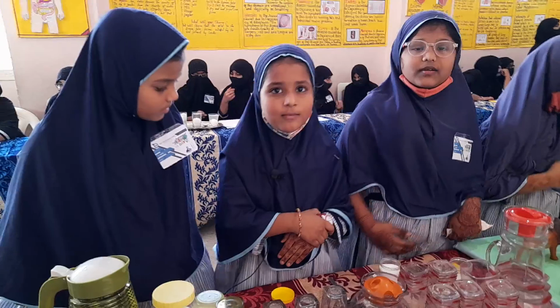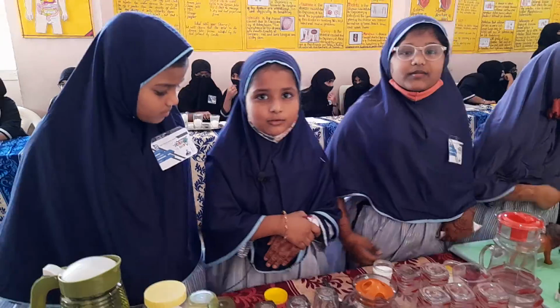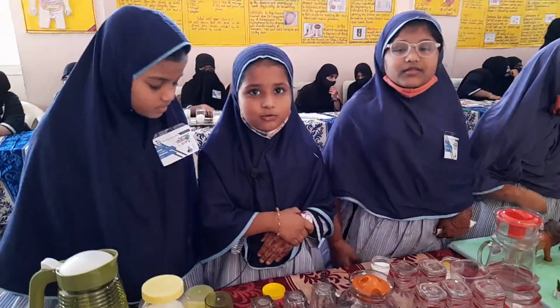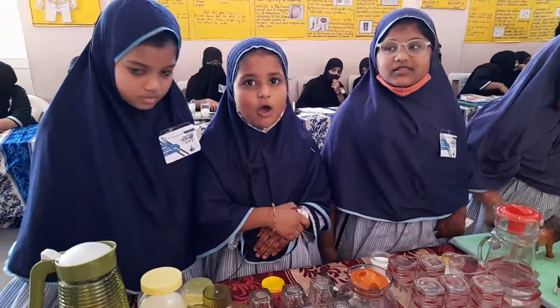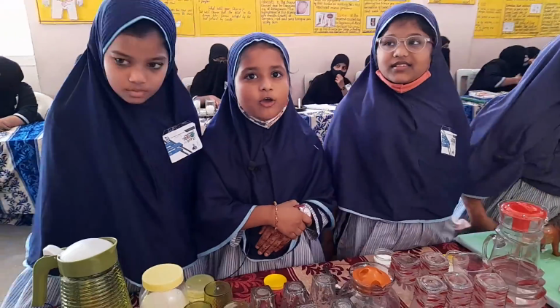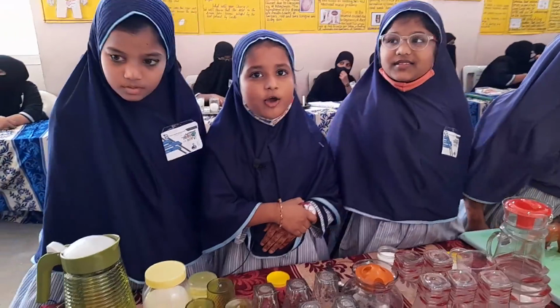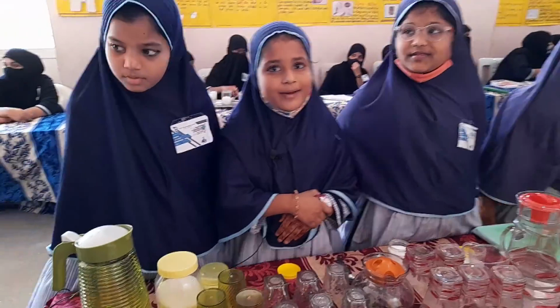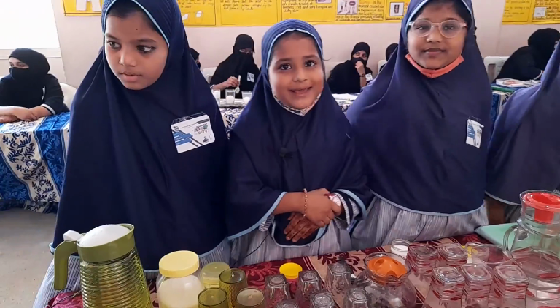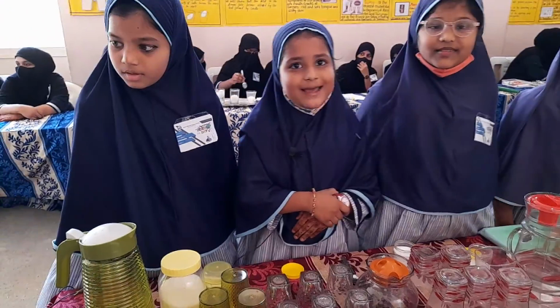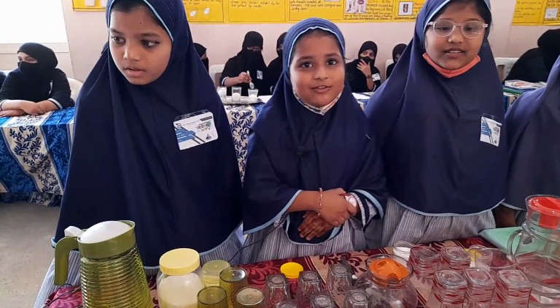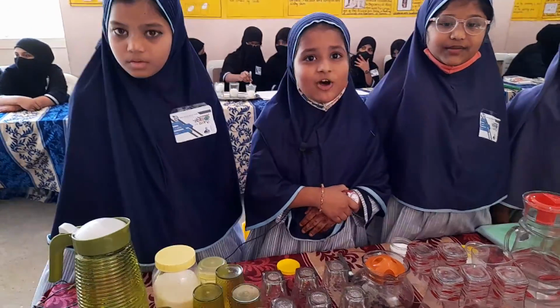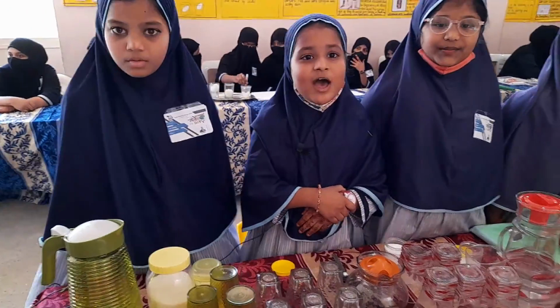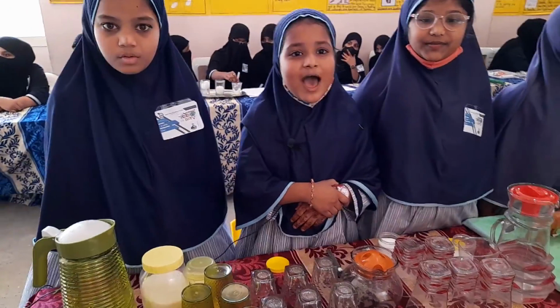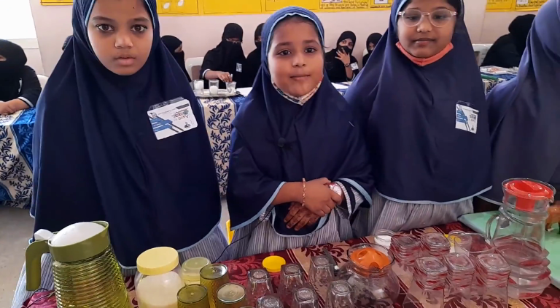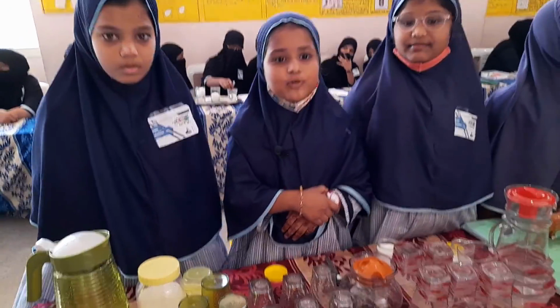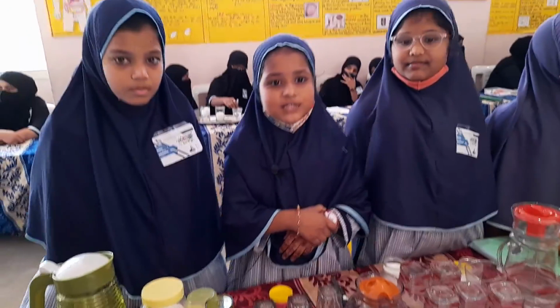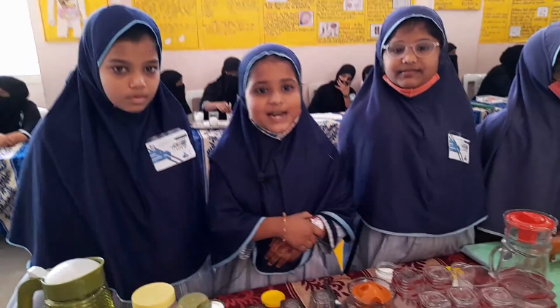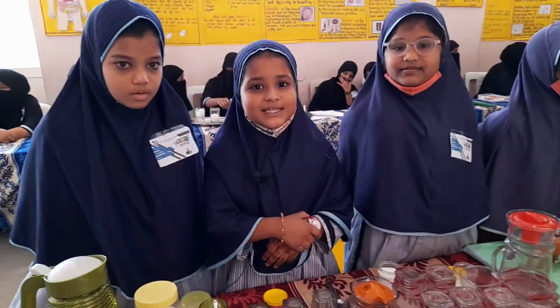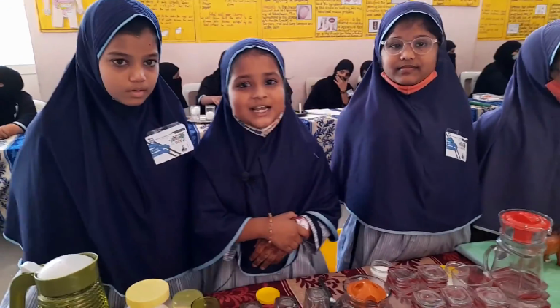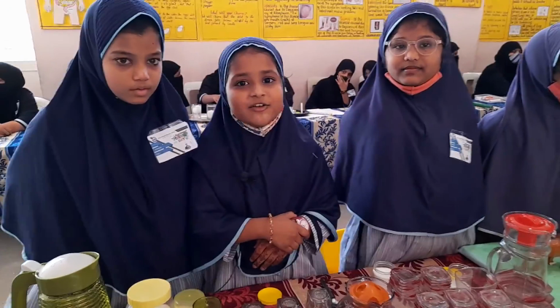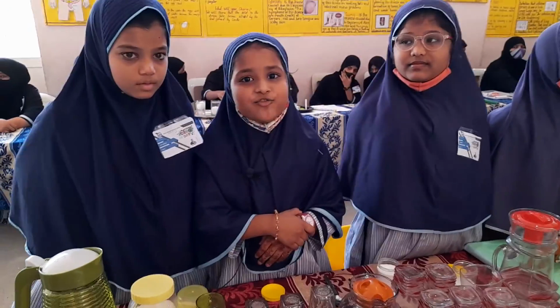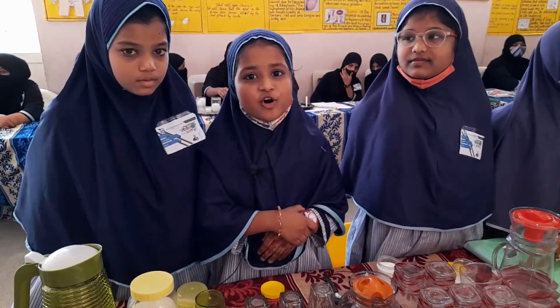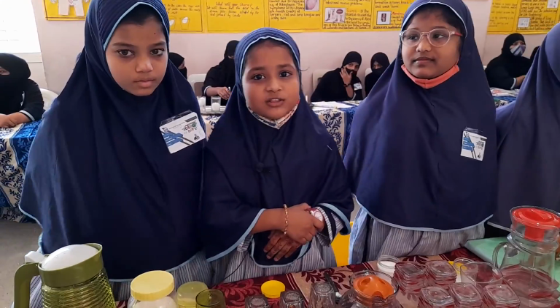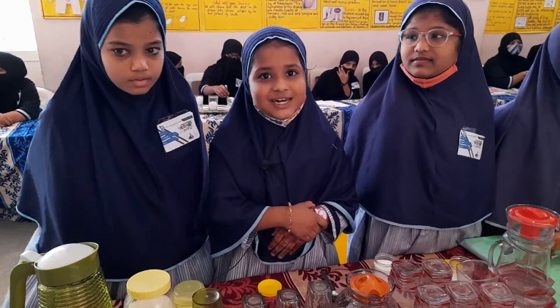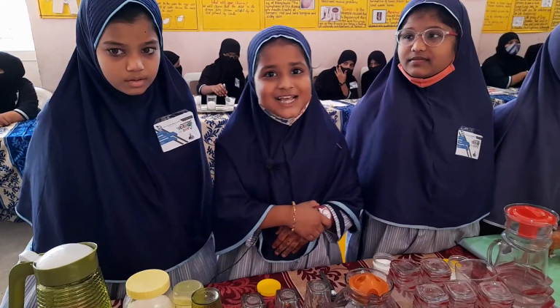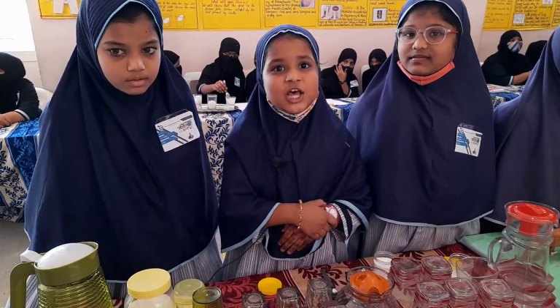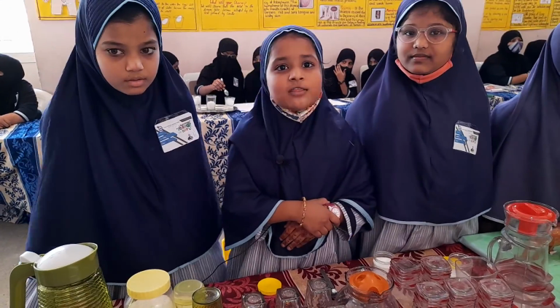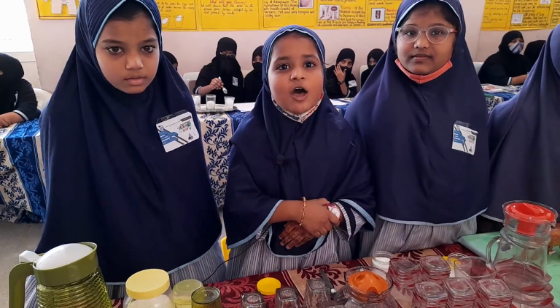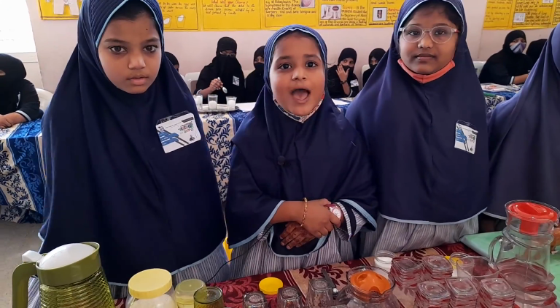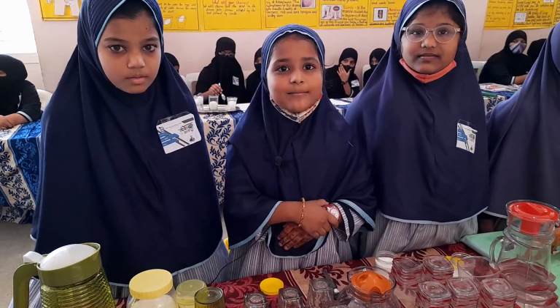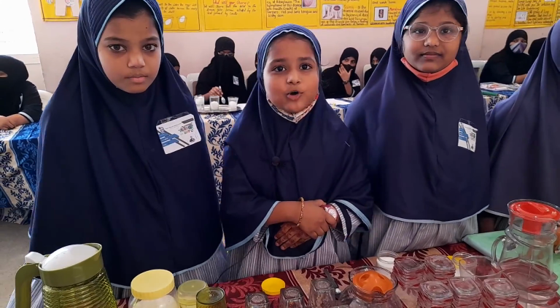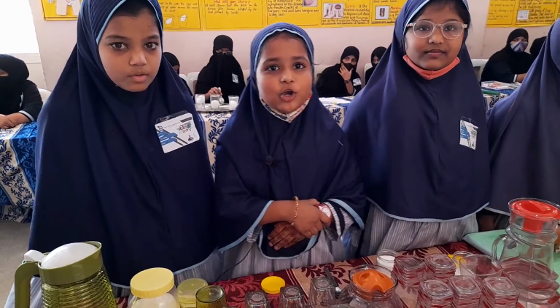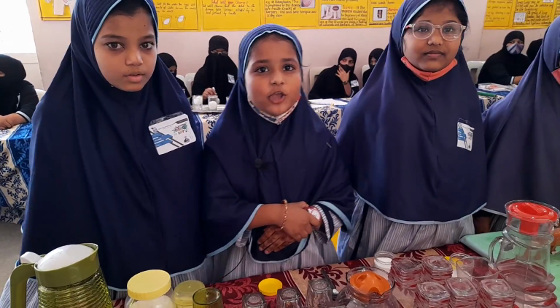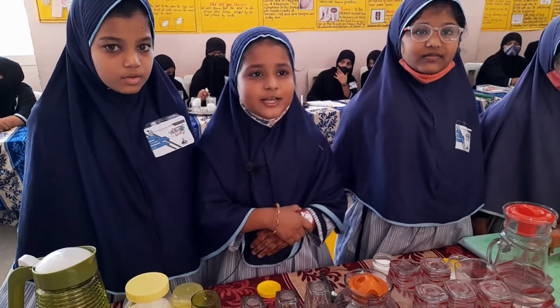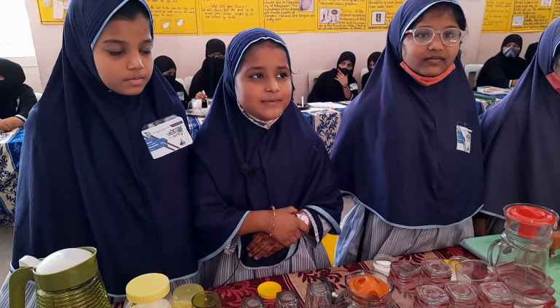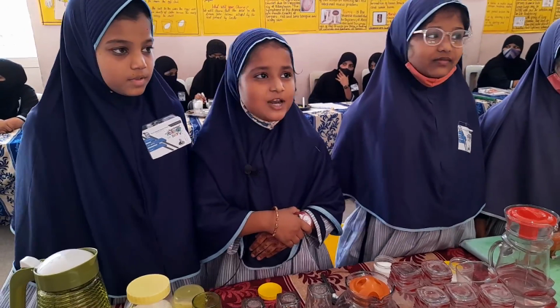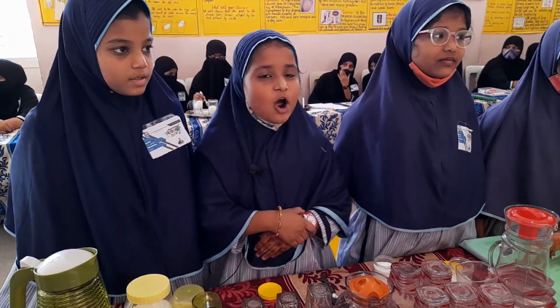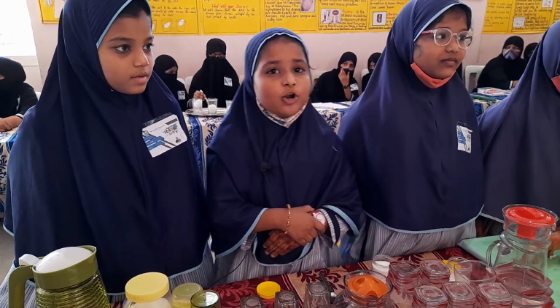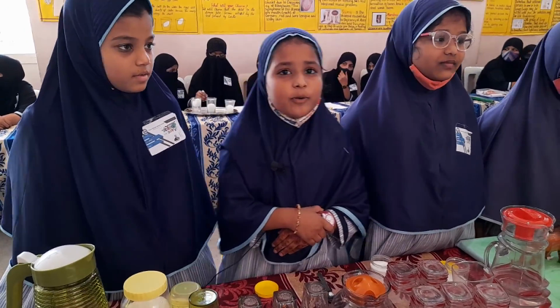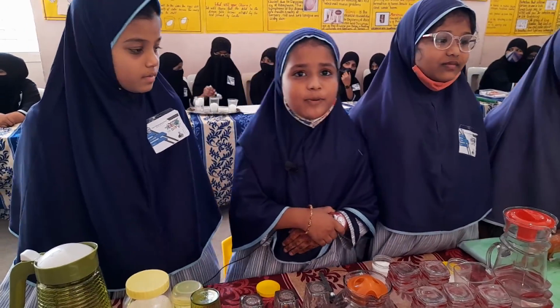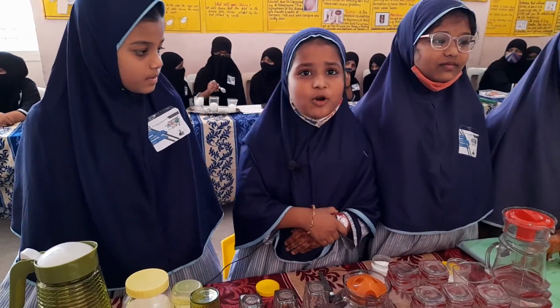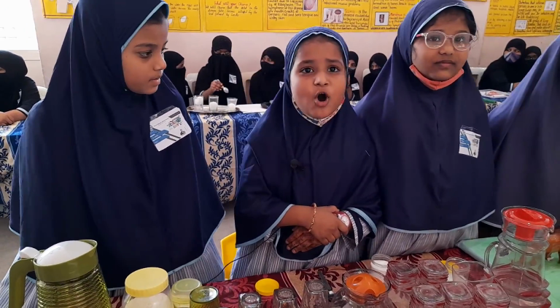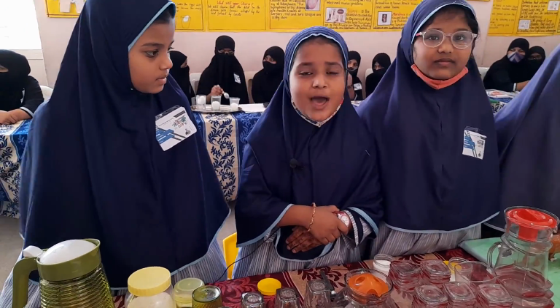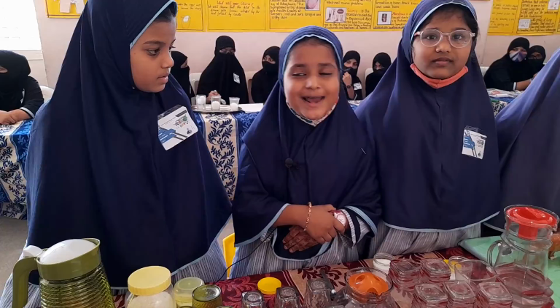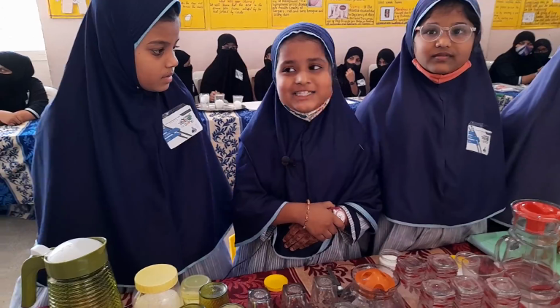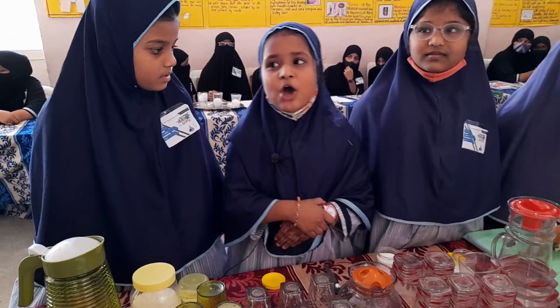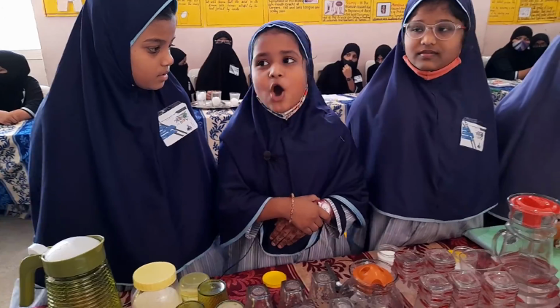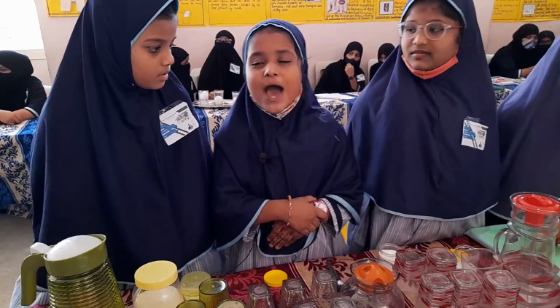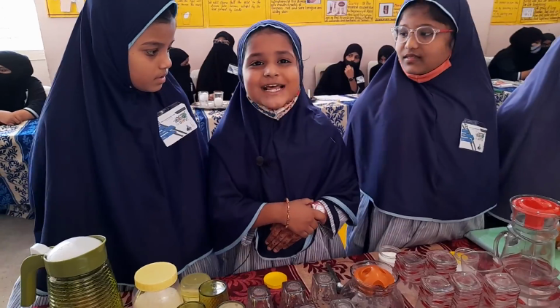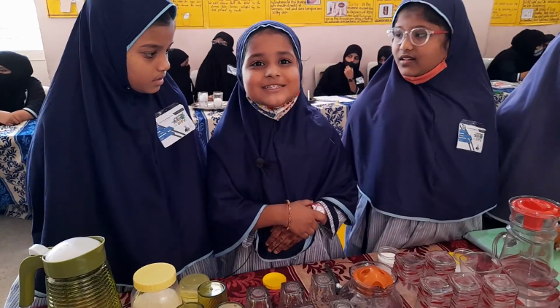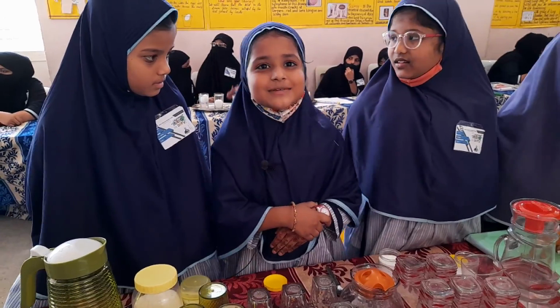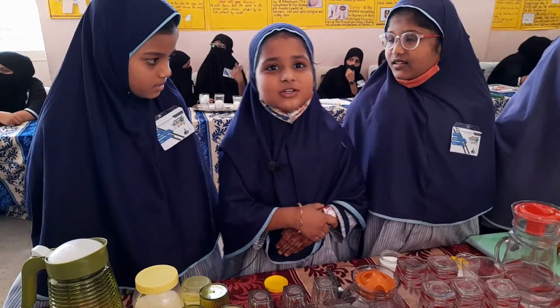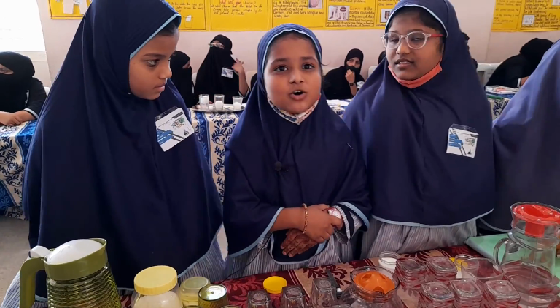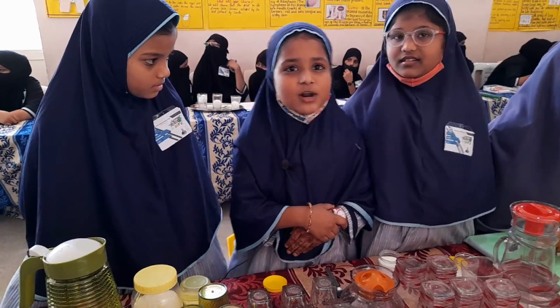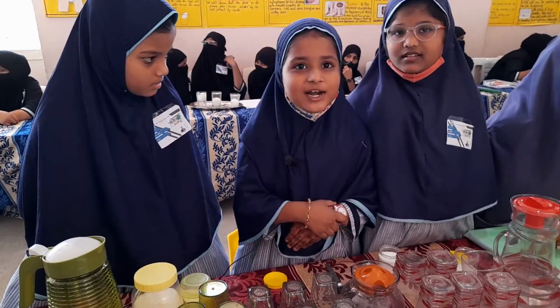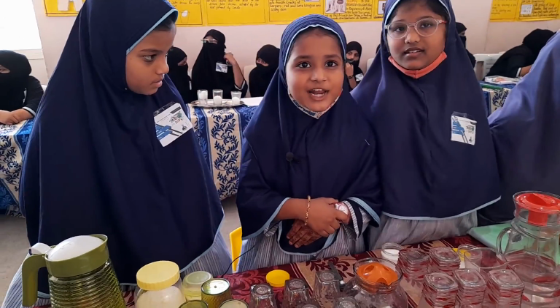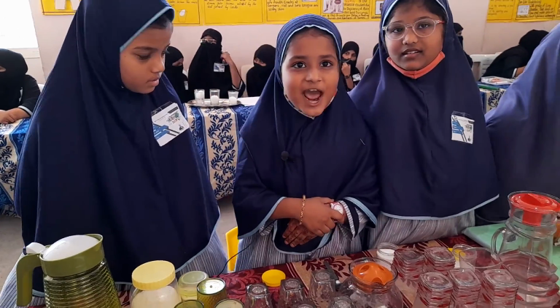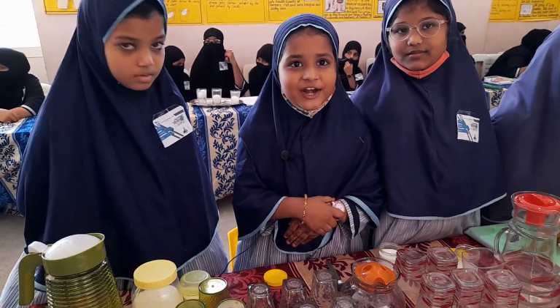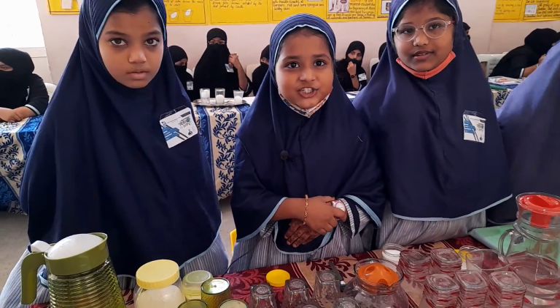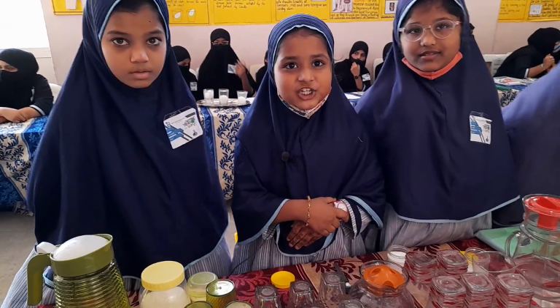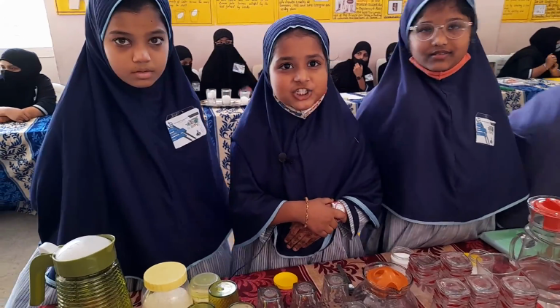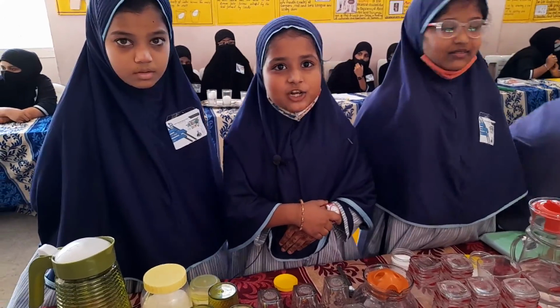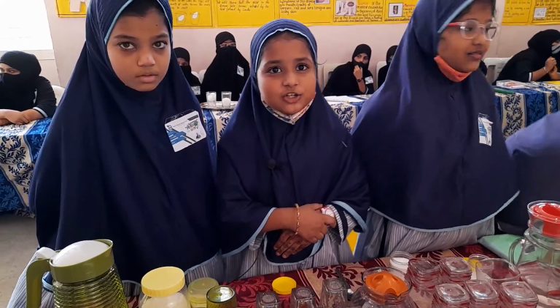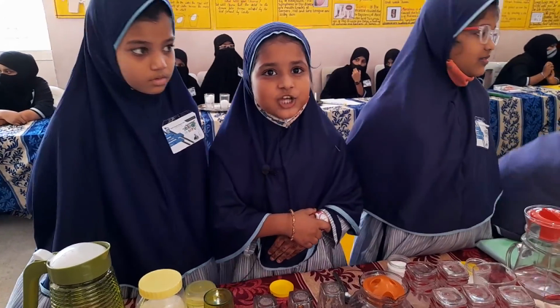Hello everyone, I am Rukhsana, I am in 4th class. Now I am going to explain how to prepare ORS. ORS means oral rehydration solution.